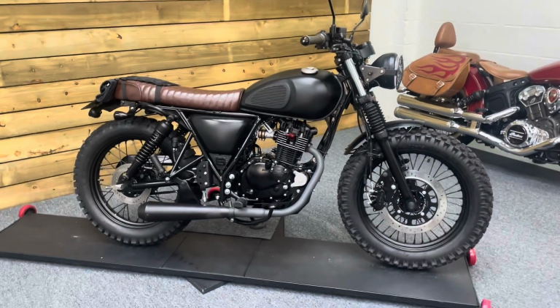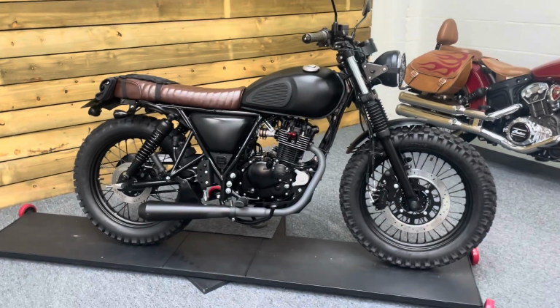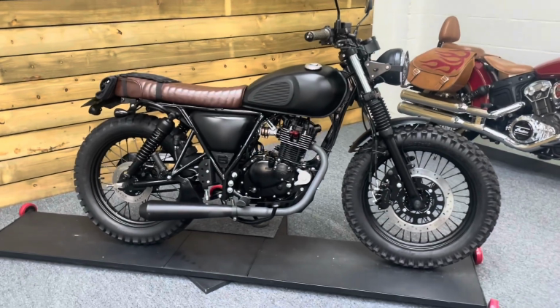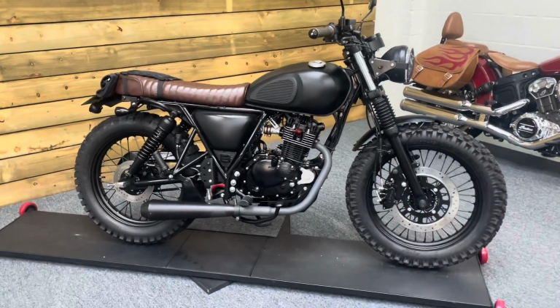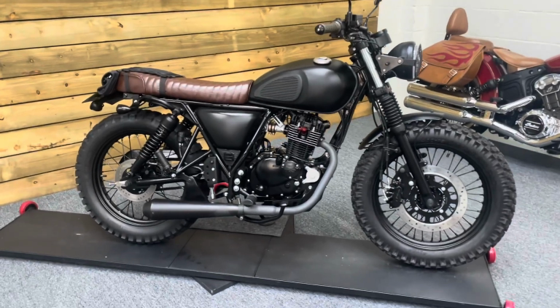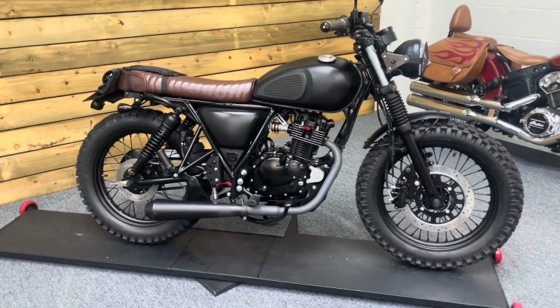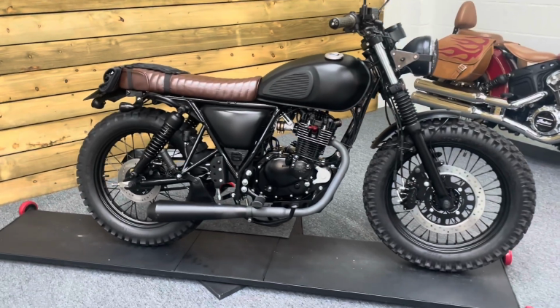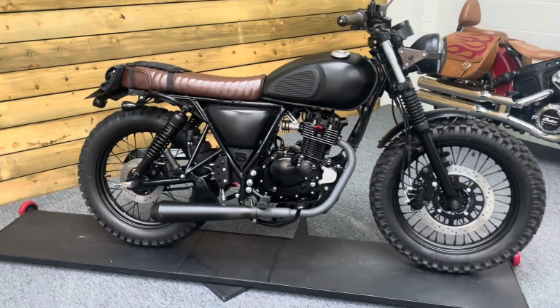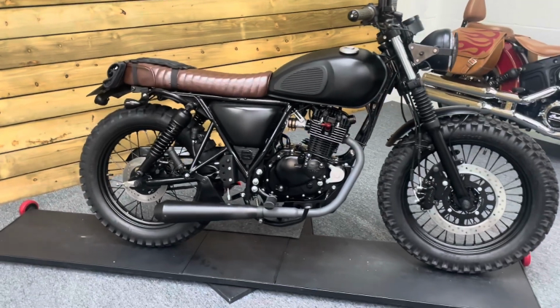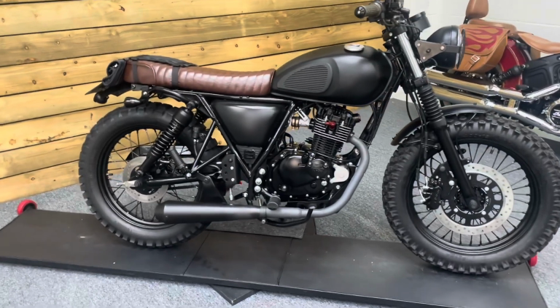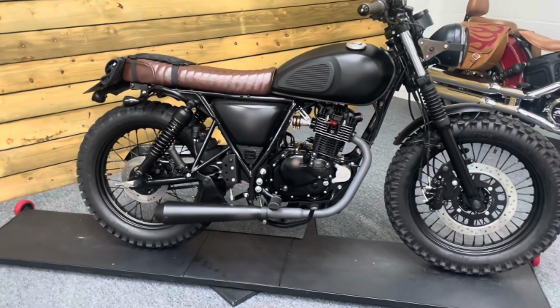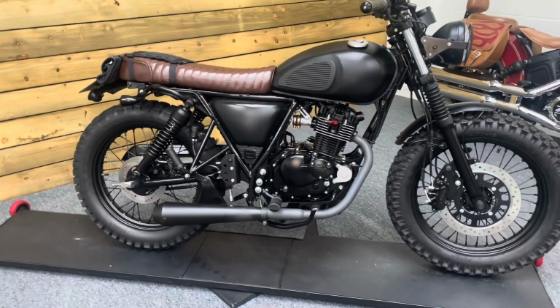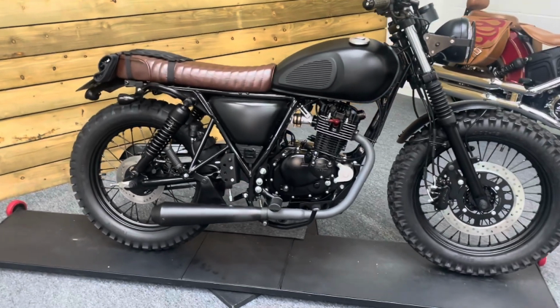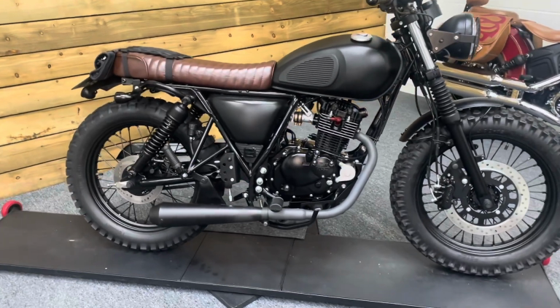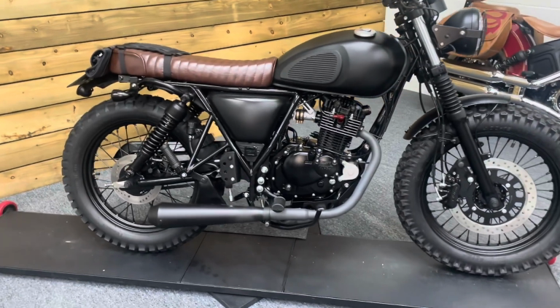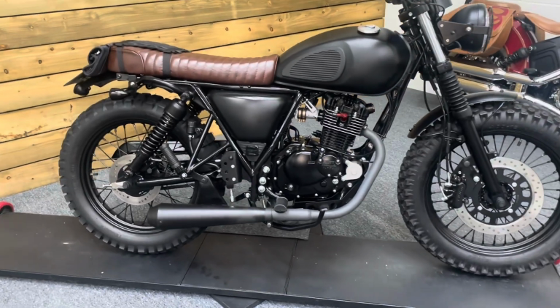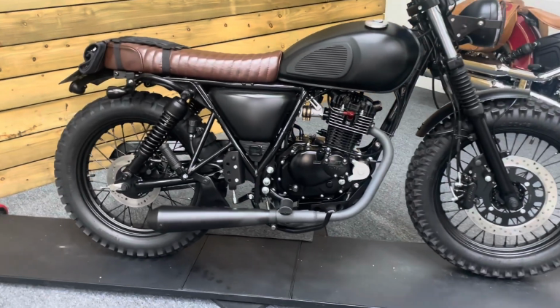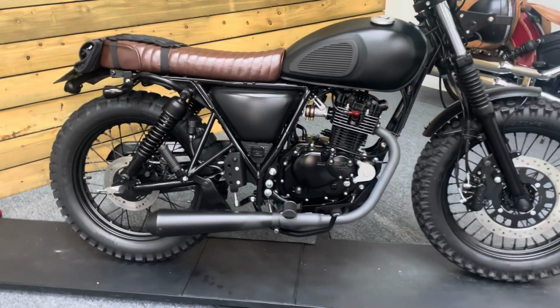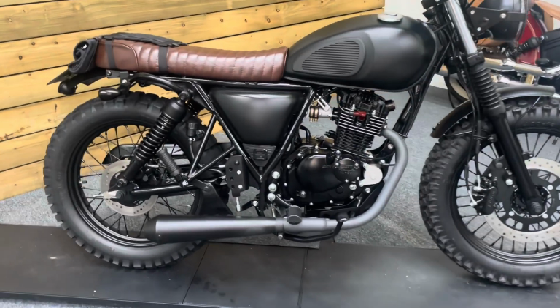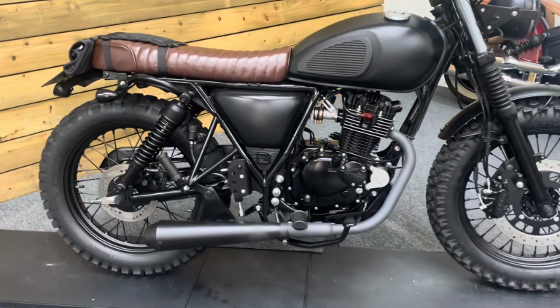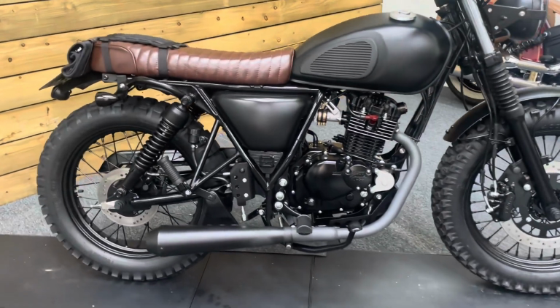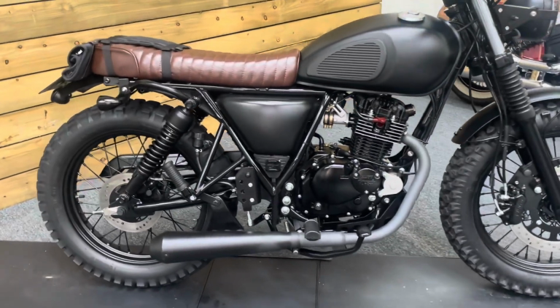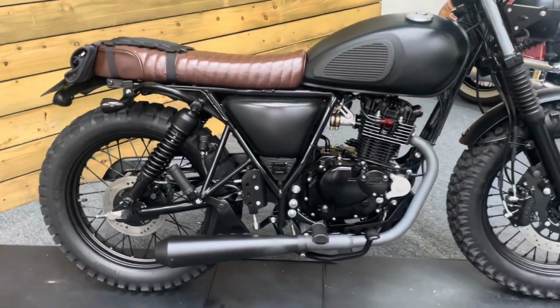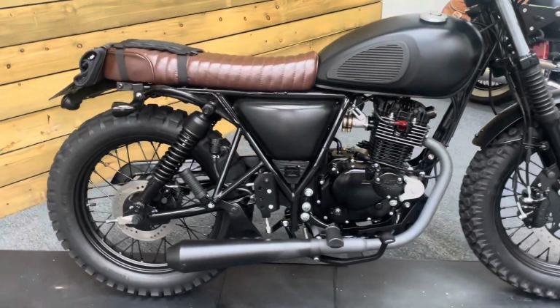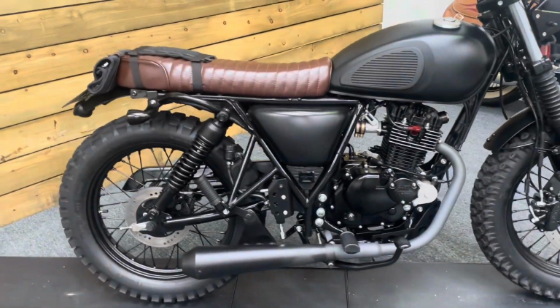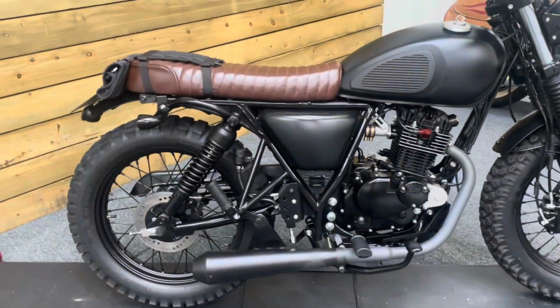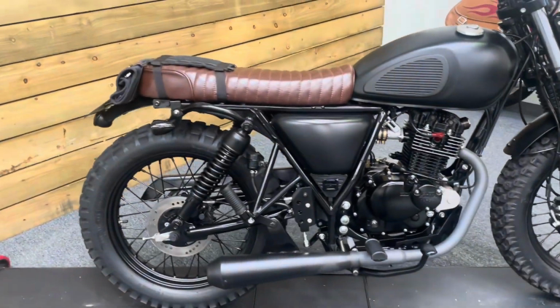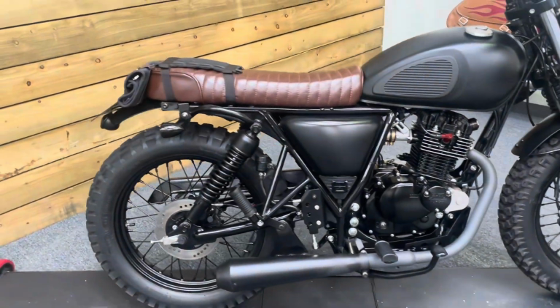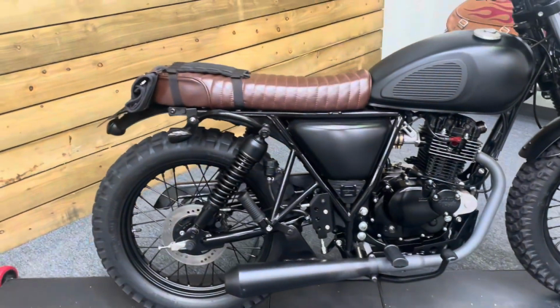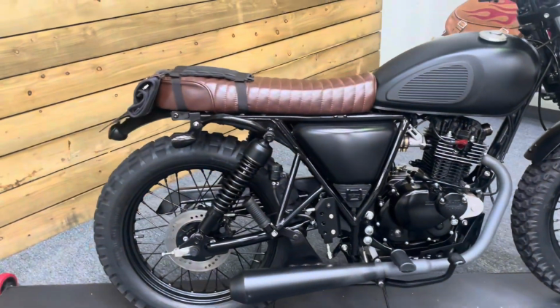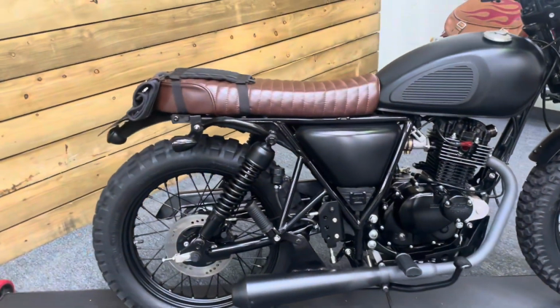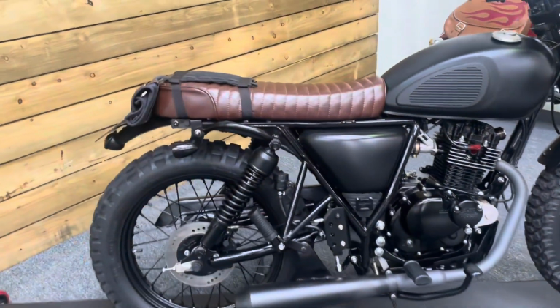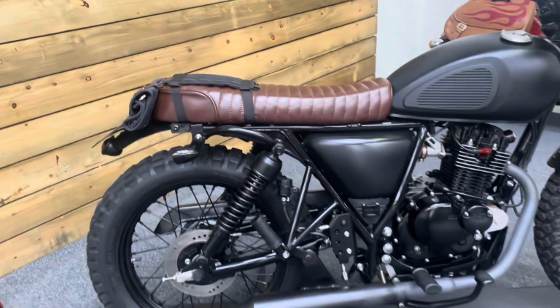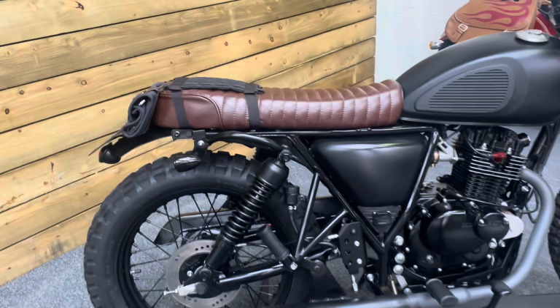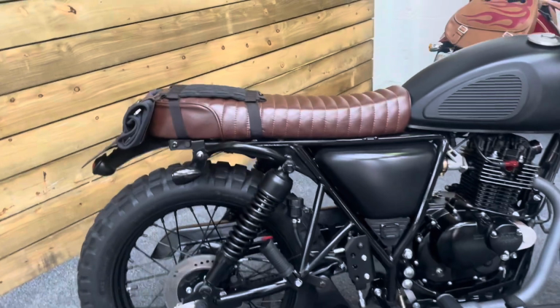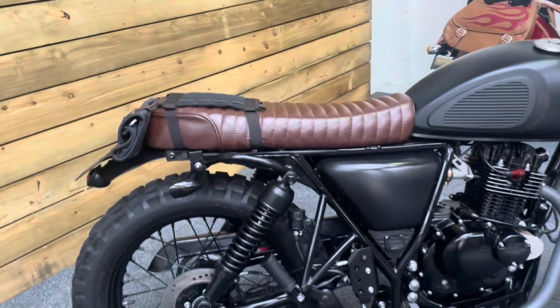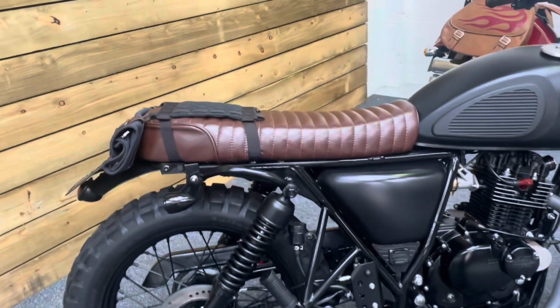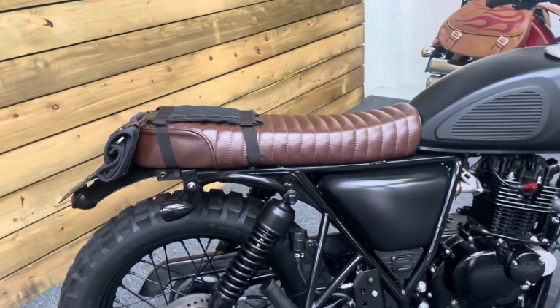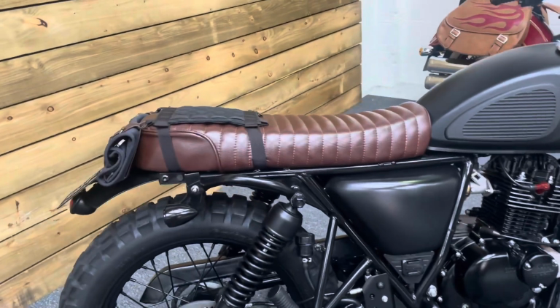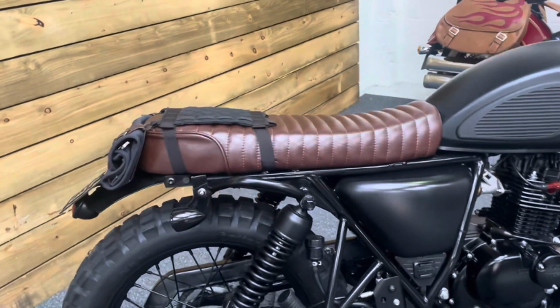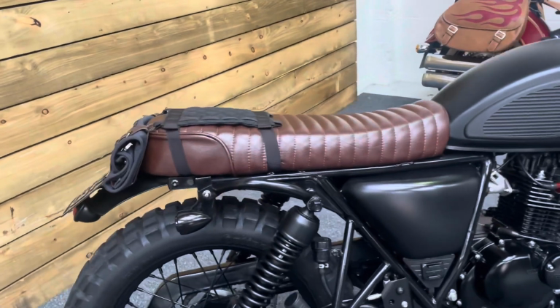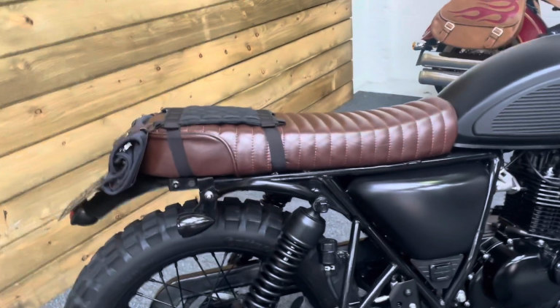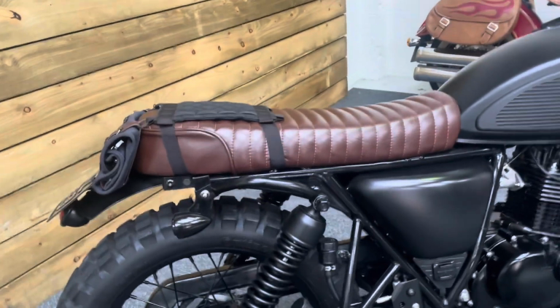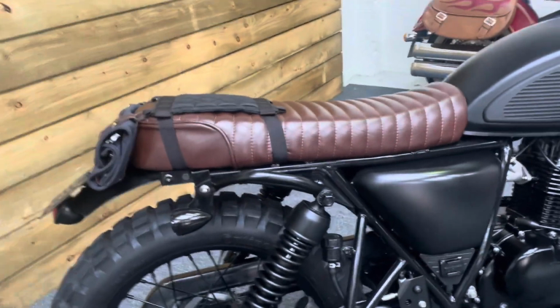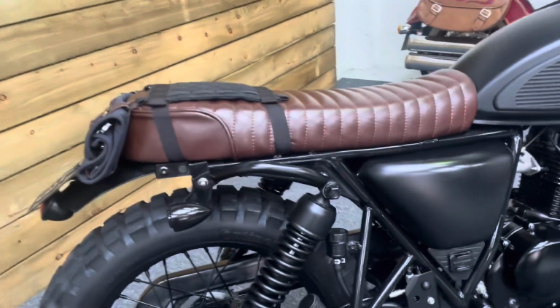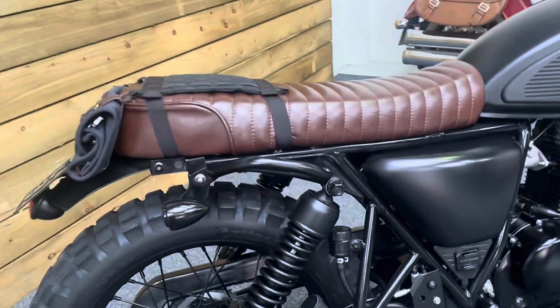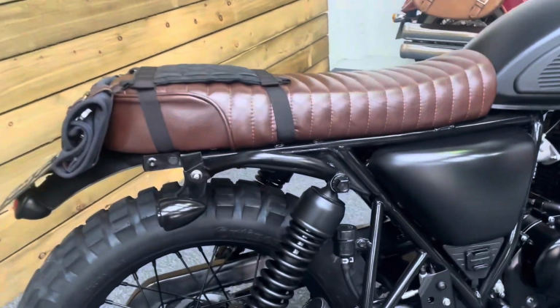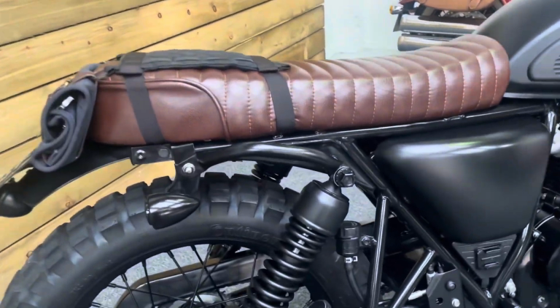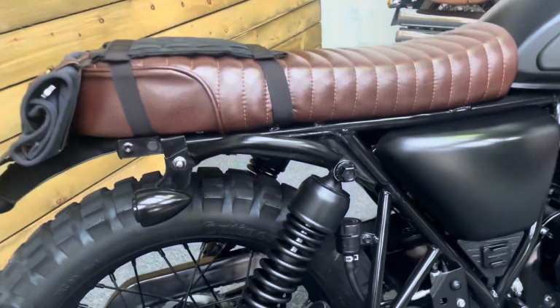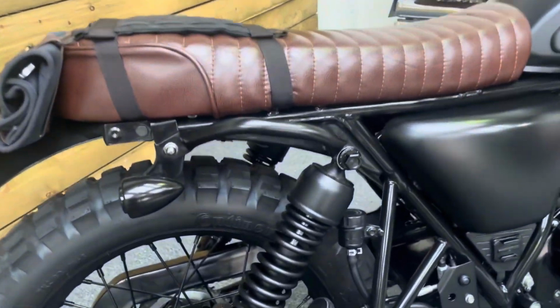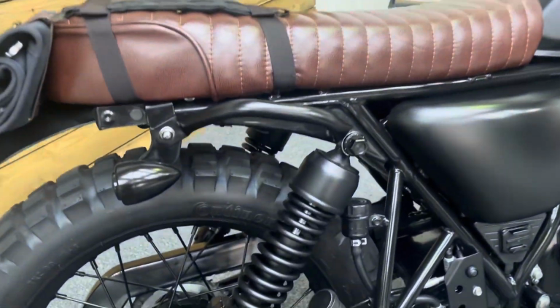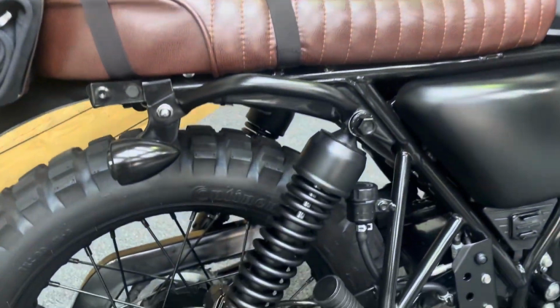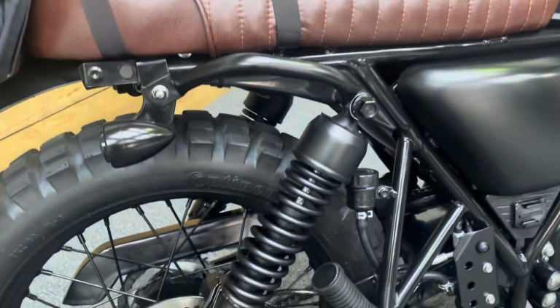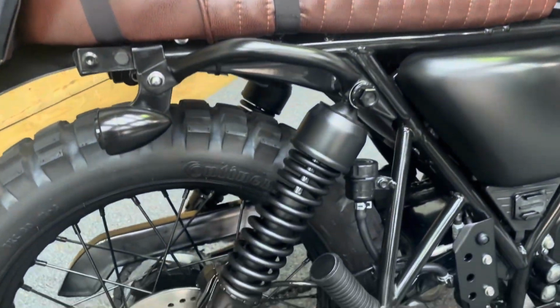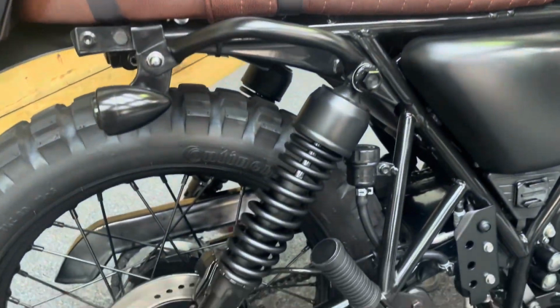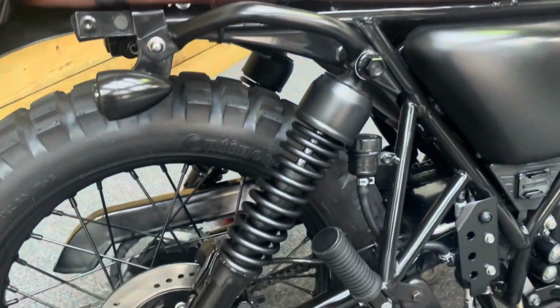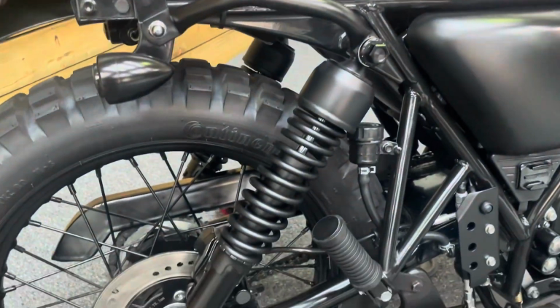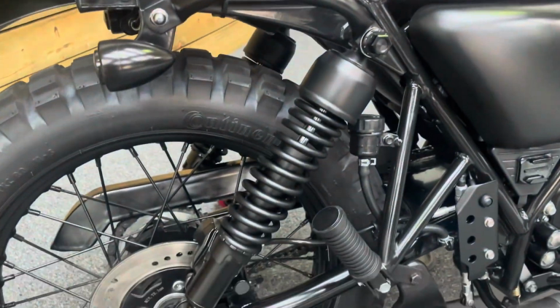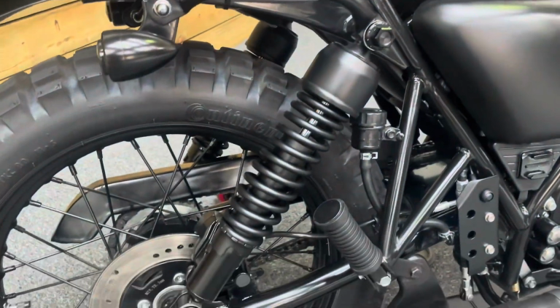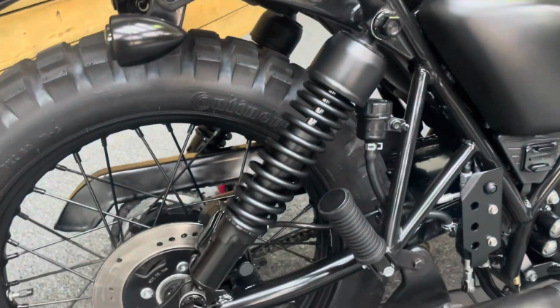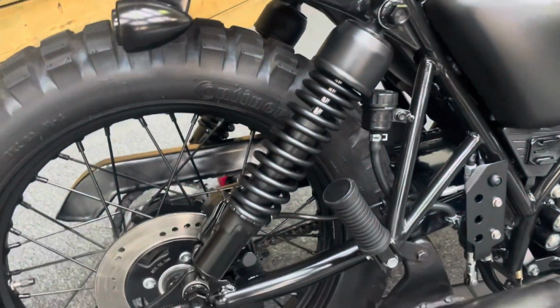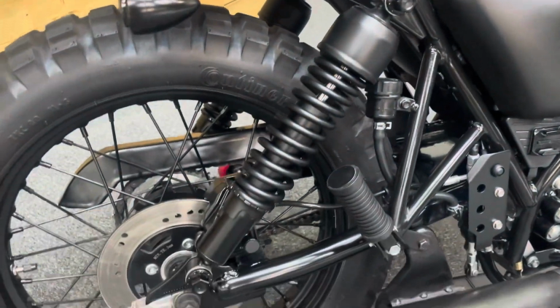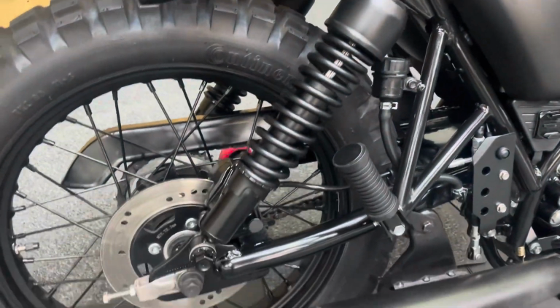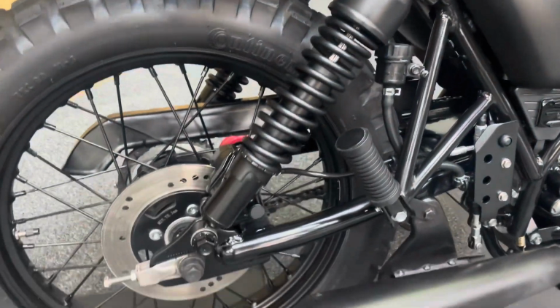This bike is in excellent condition. It comes in matte black with a brown seat, which is very, very retro indeed. You've also got these really nice matte black shocks.